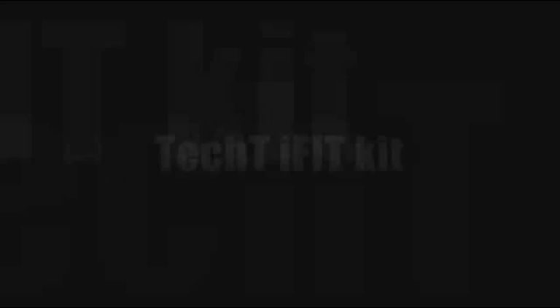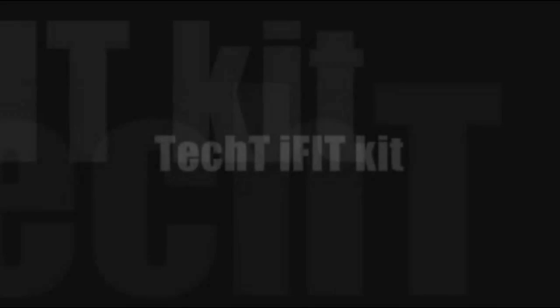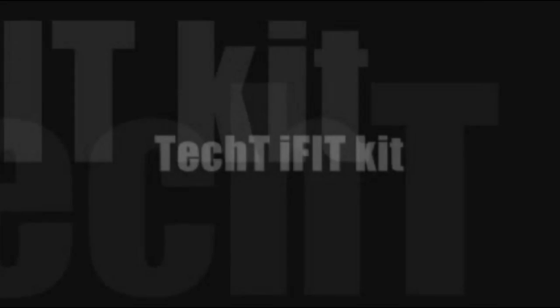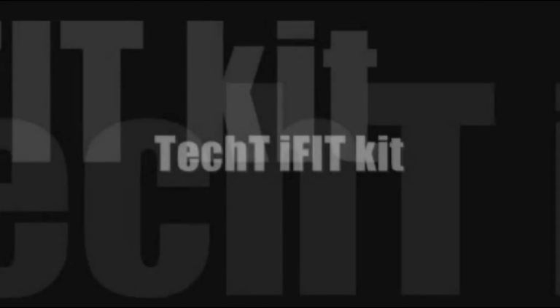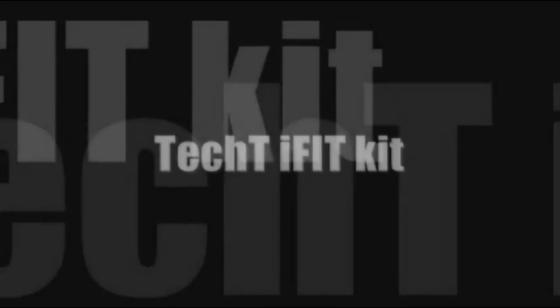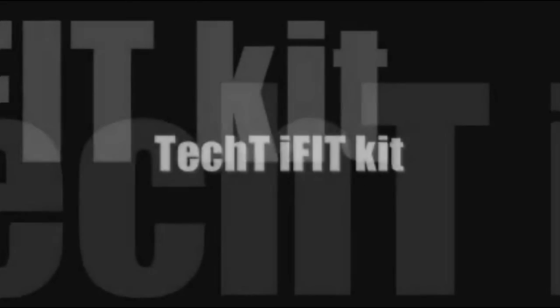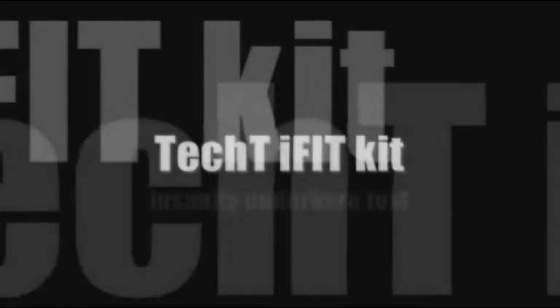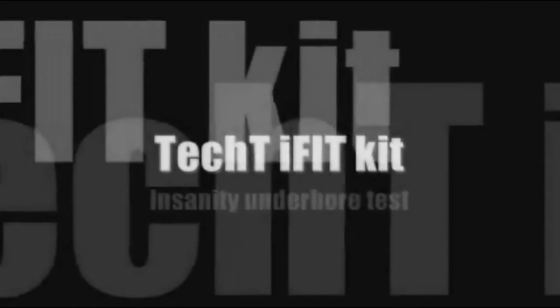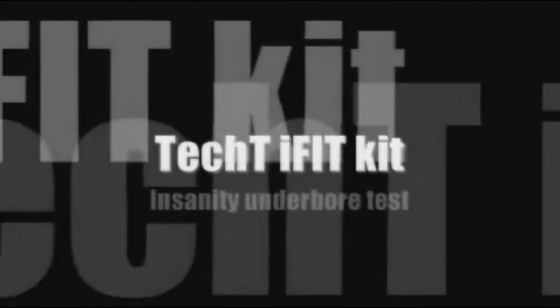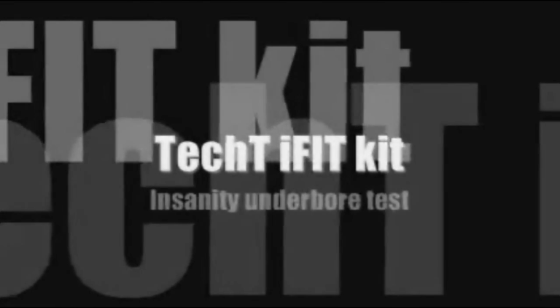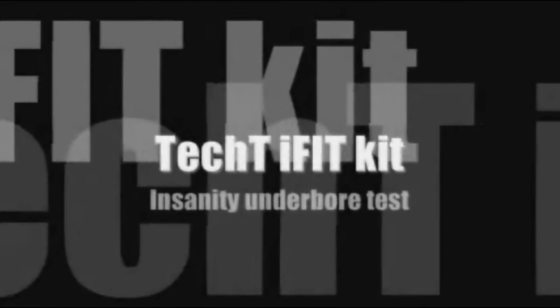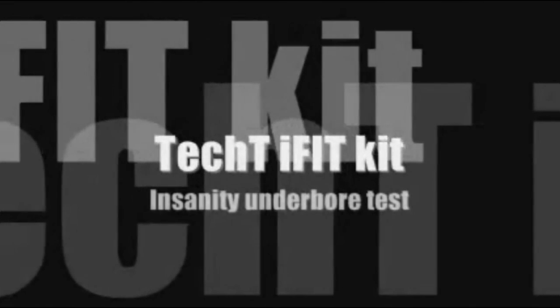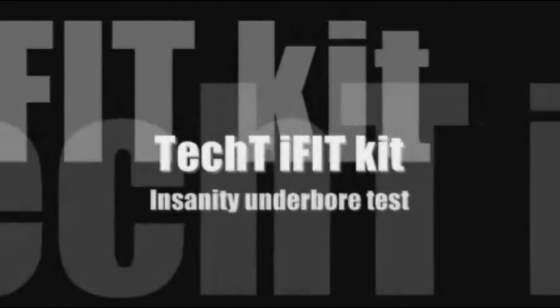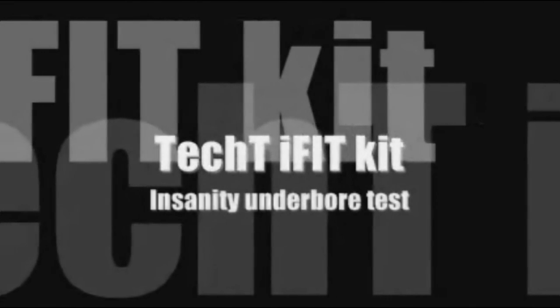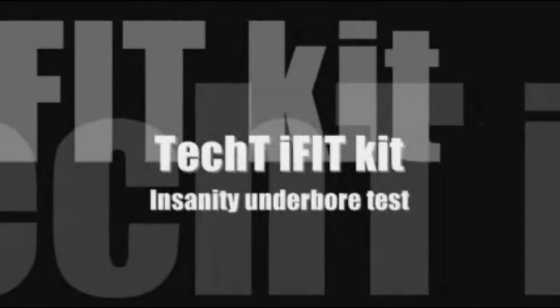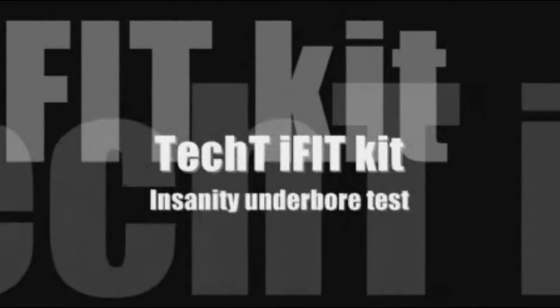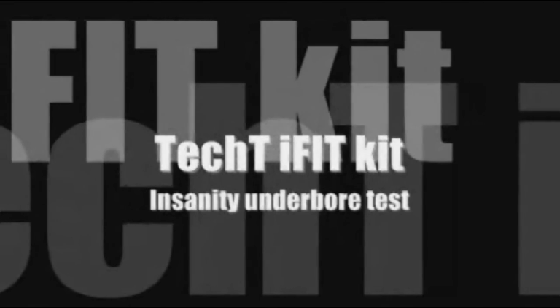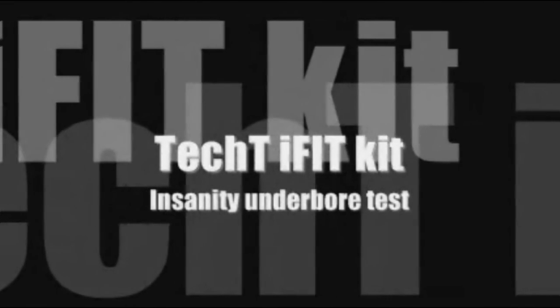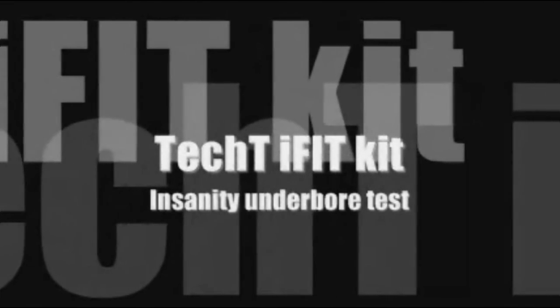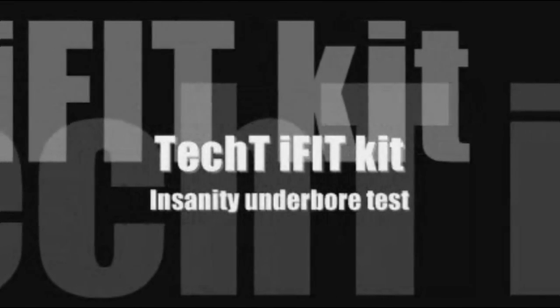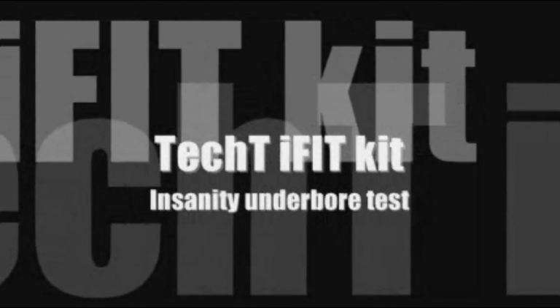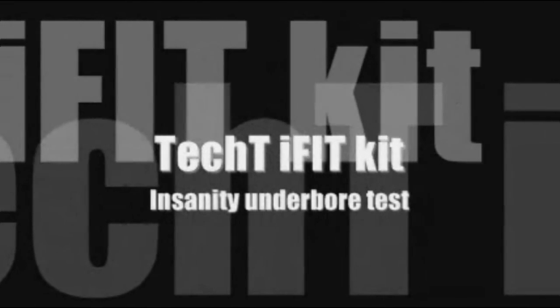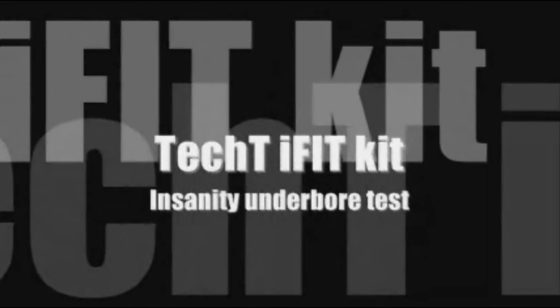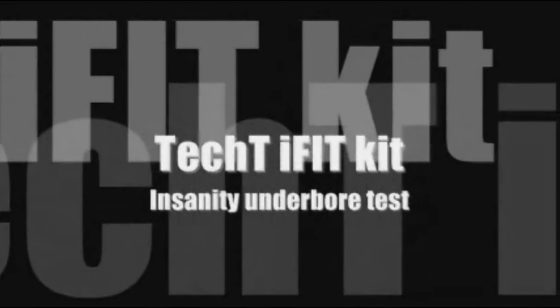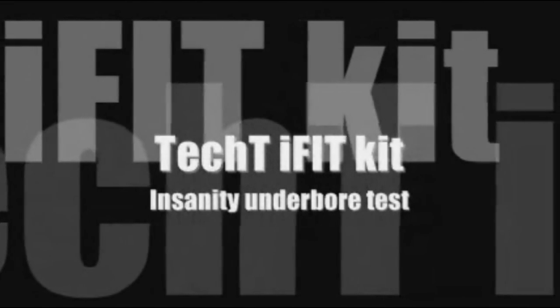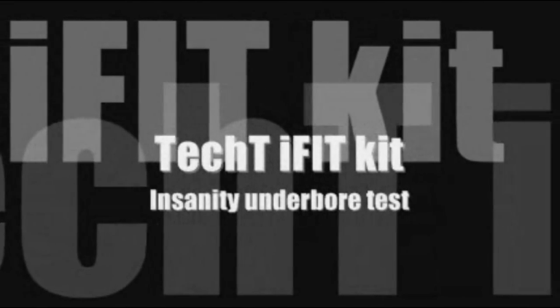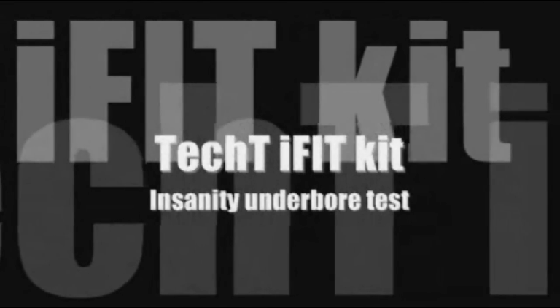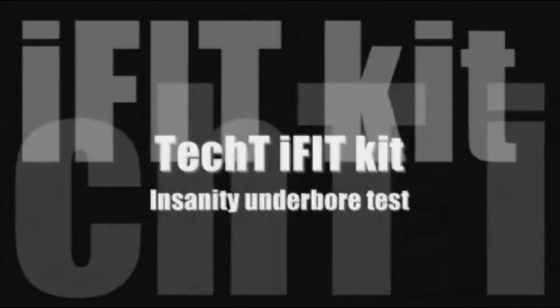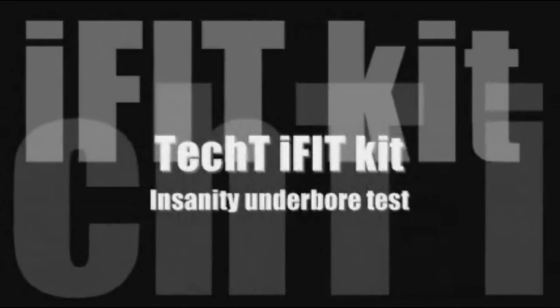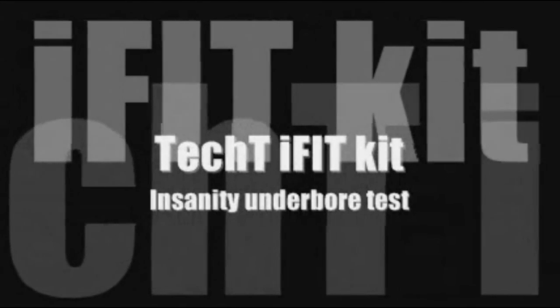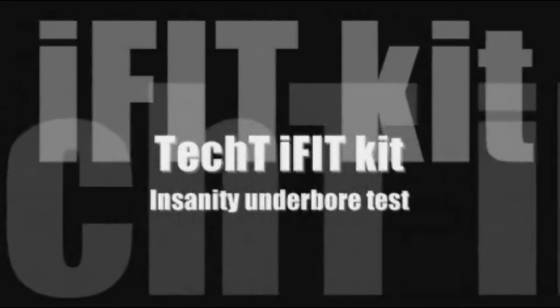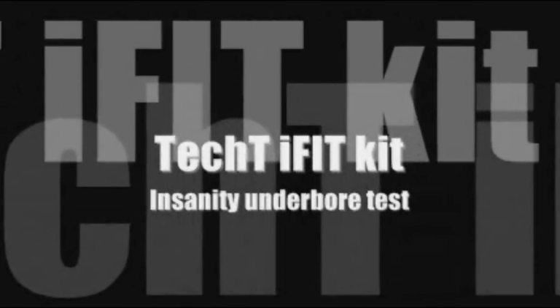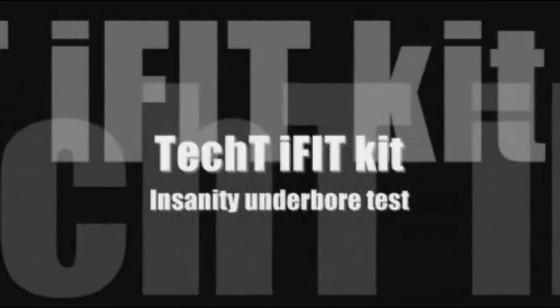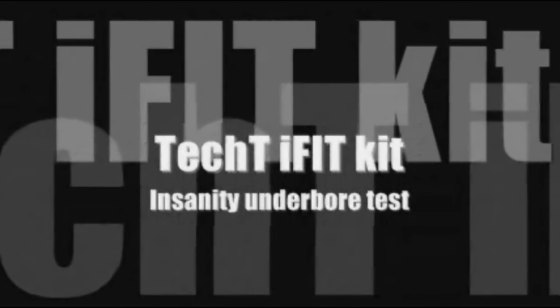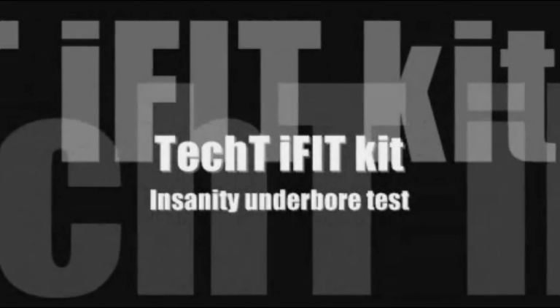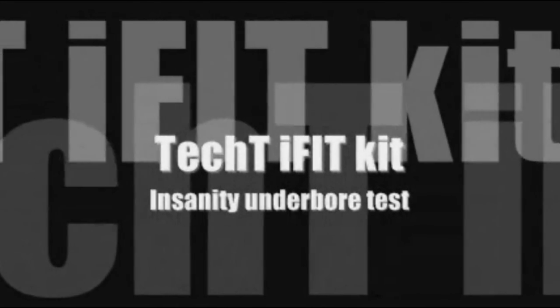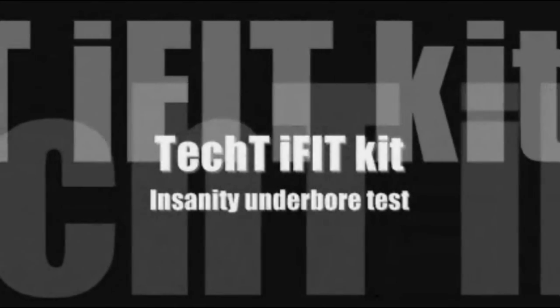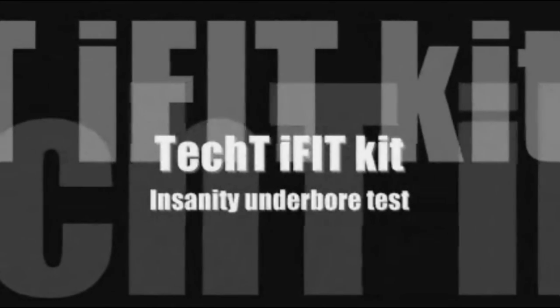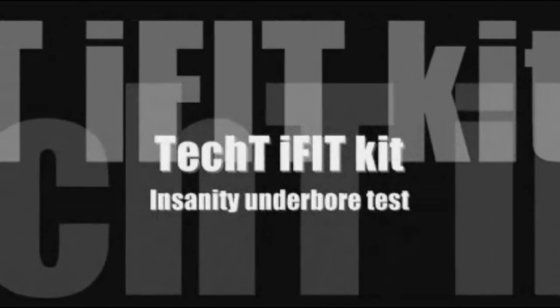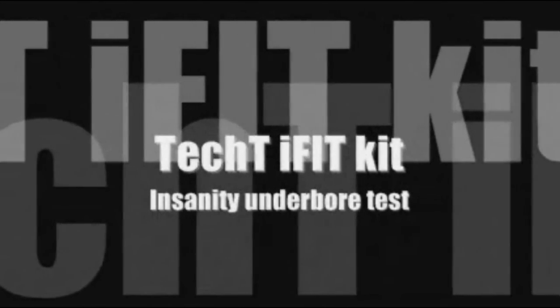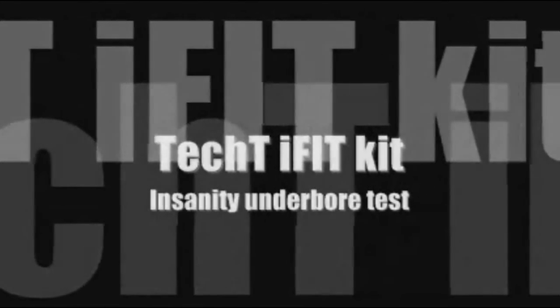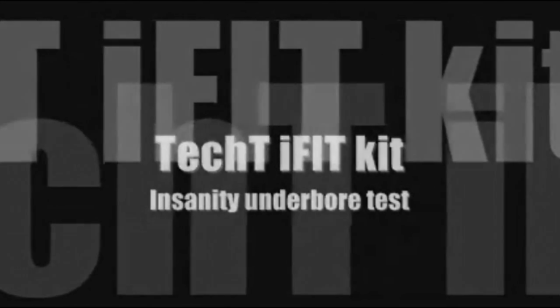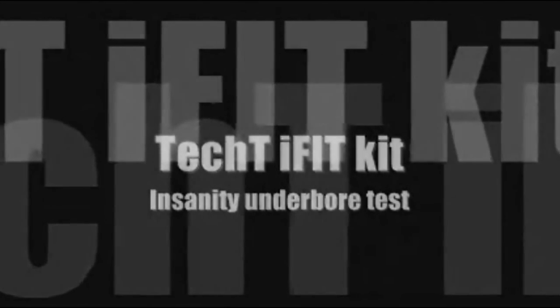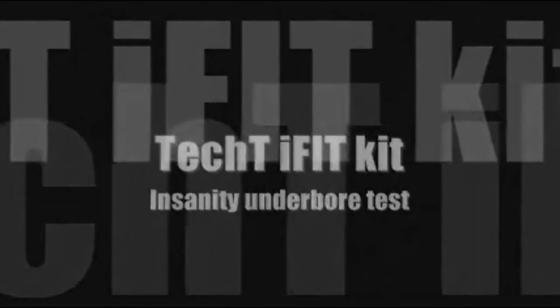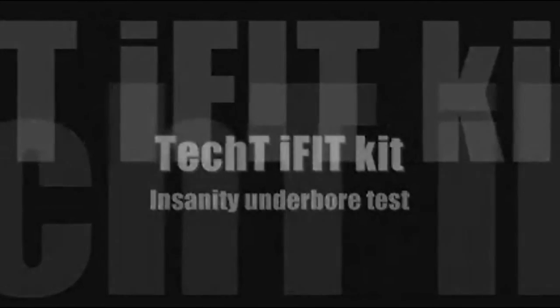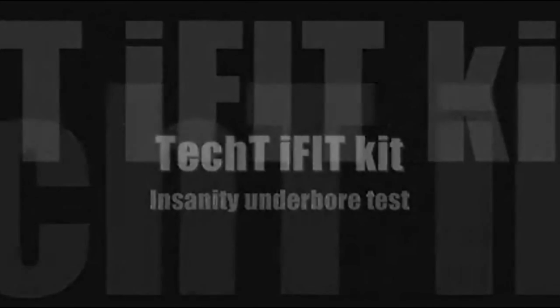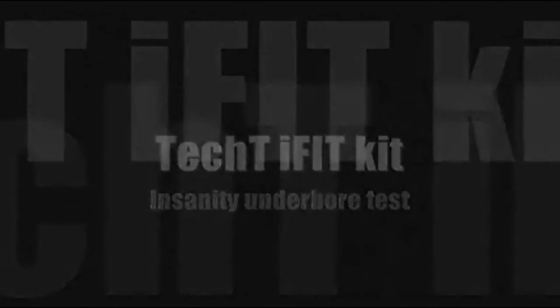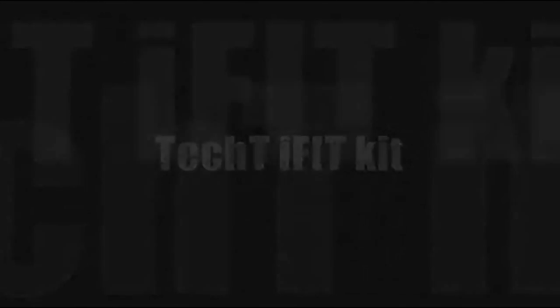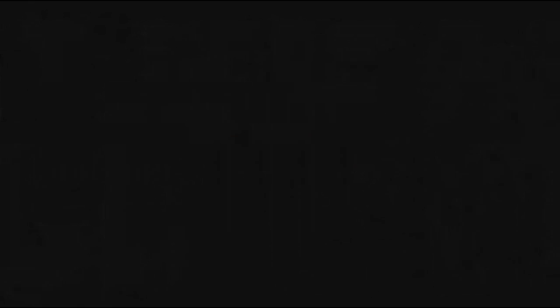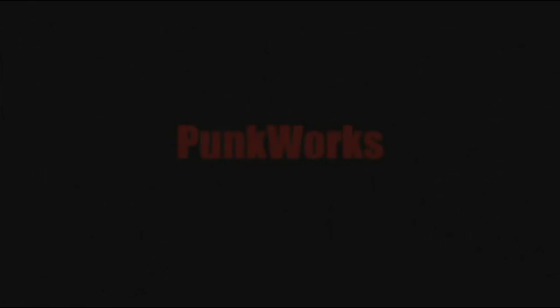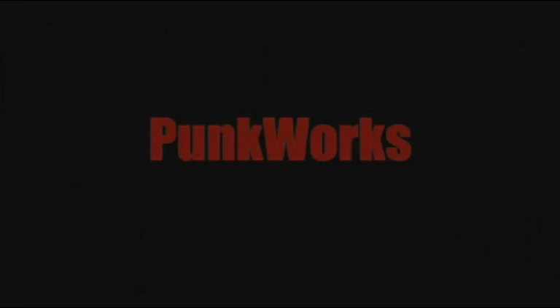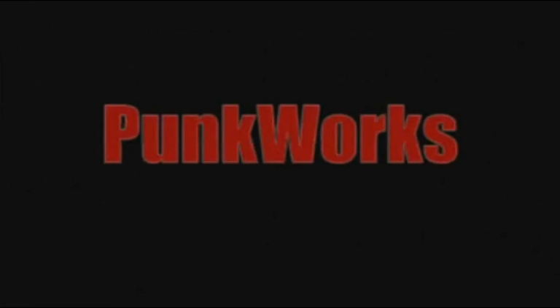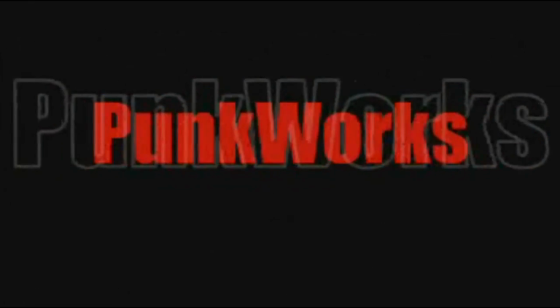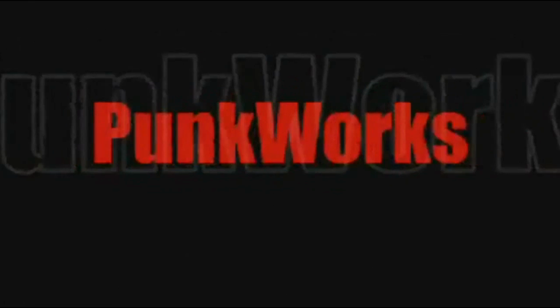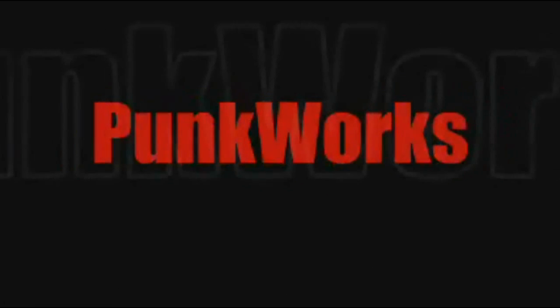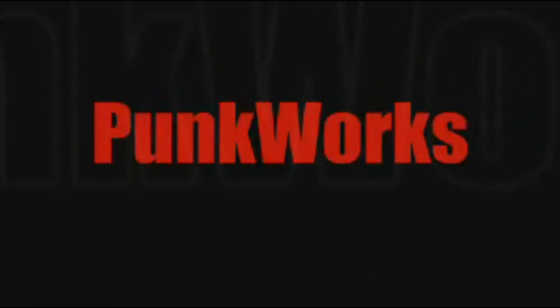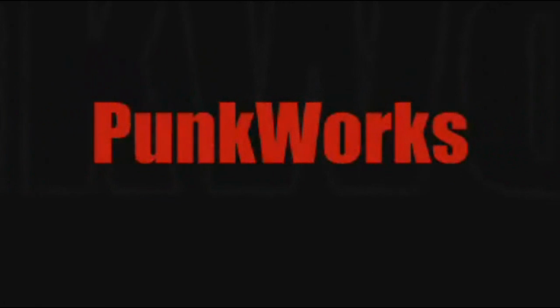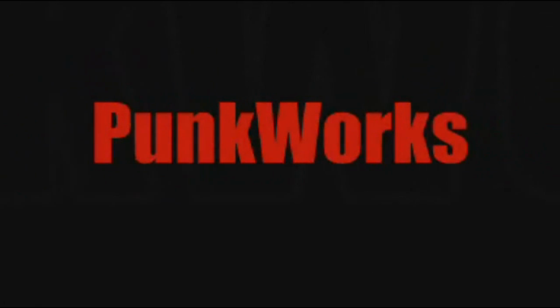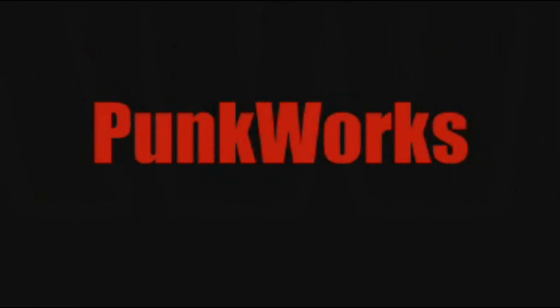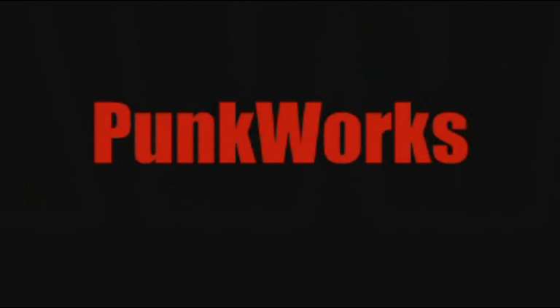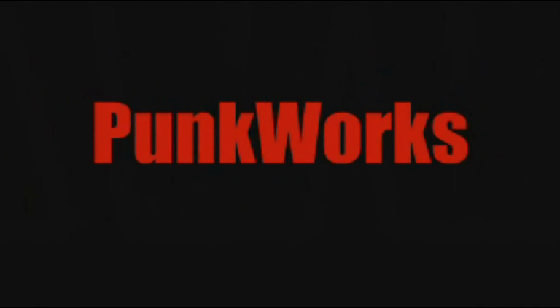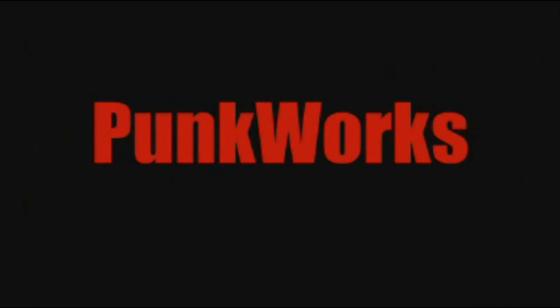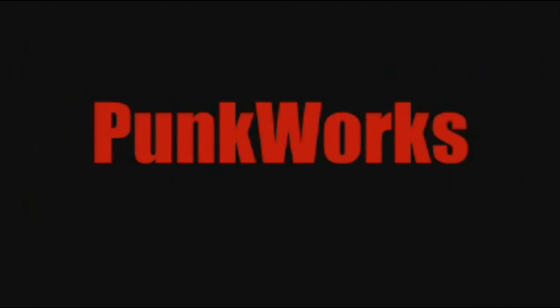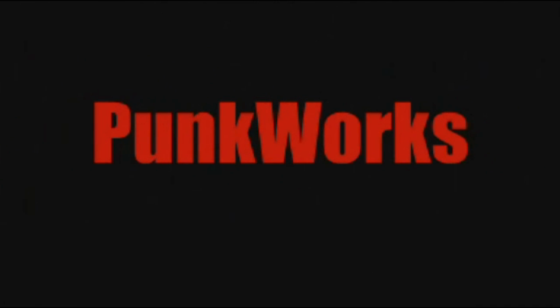For the guys who want to know how stuff works — science and technology in the sport you love — this is Punk Works.